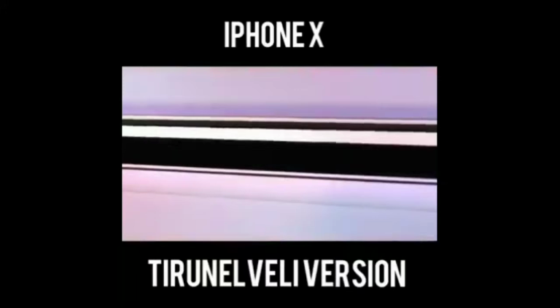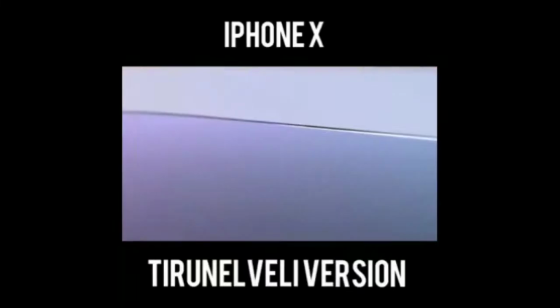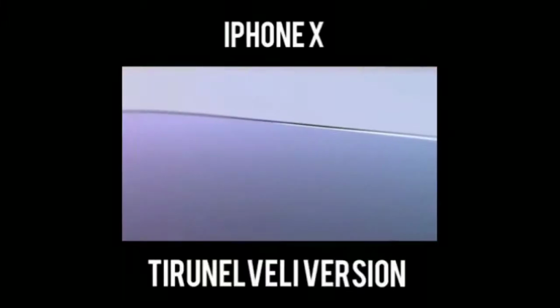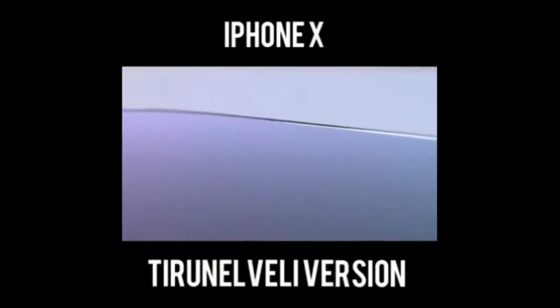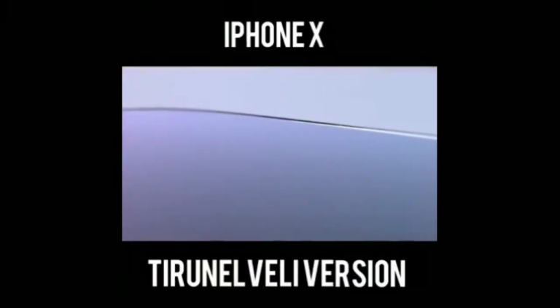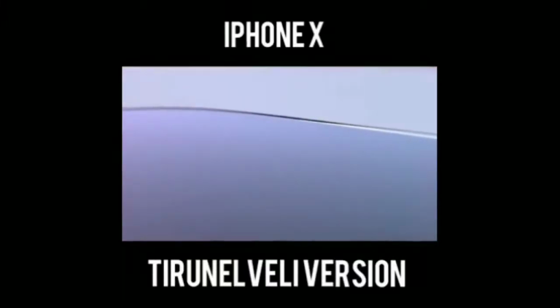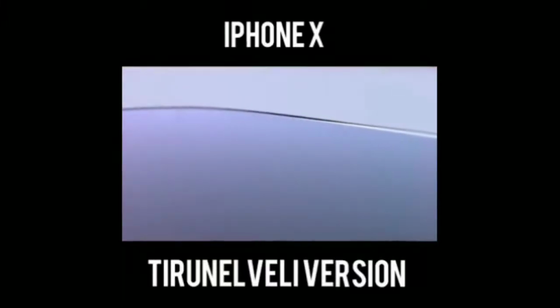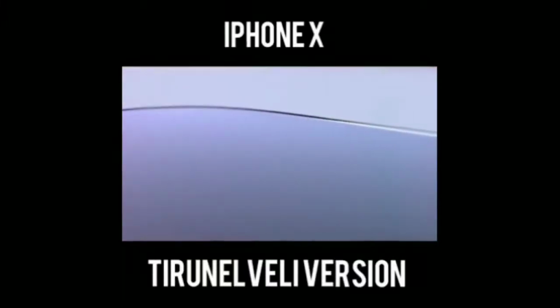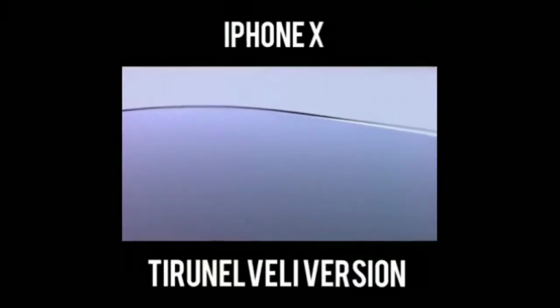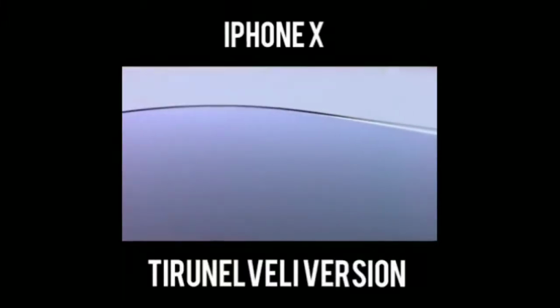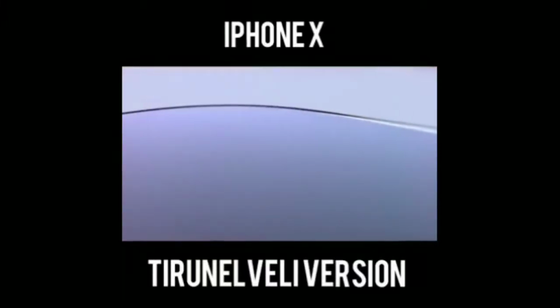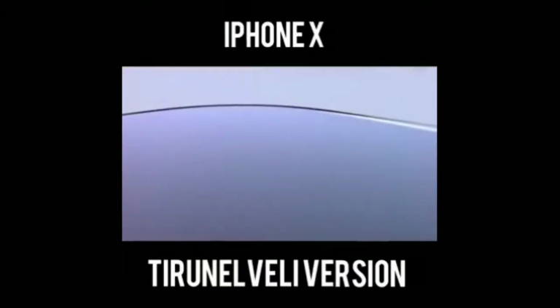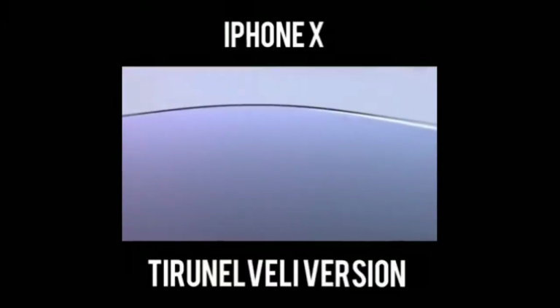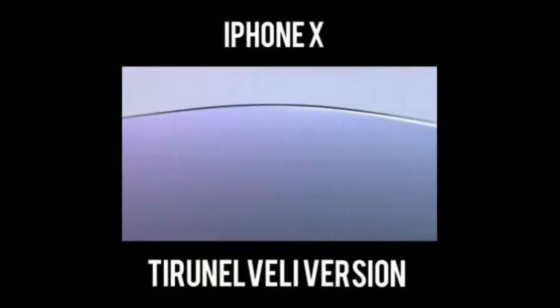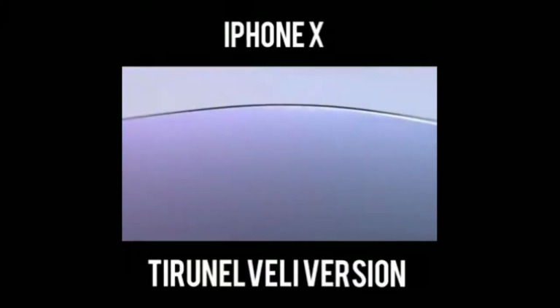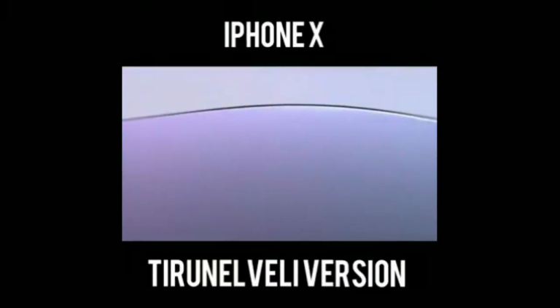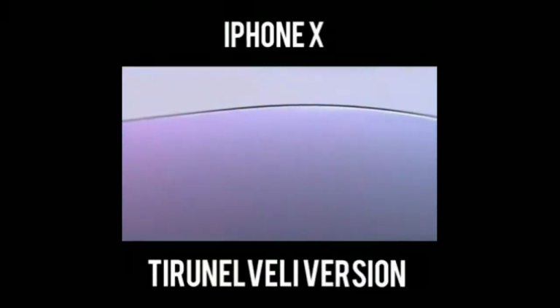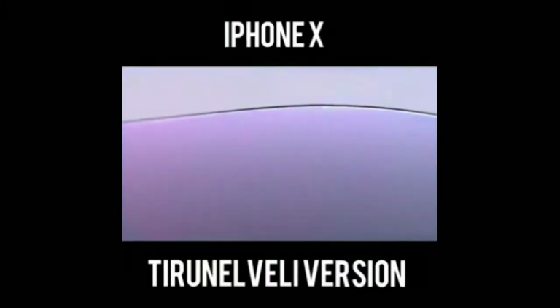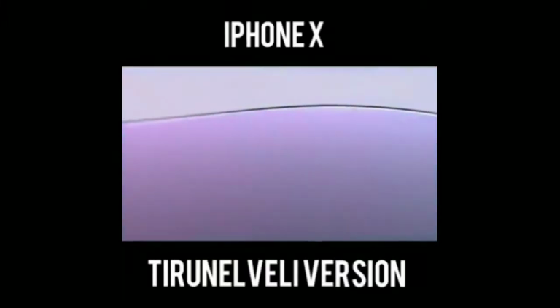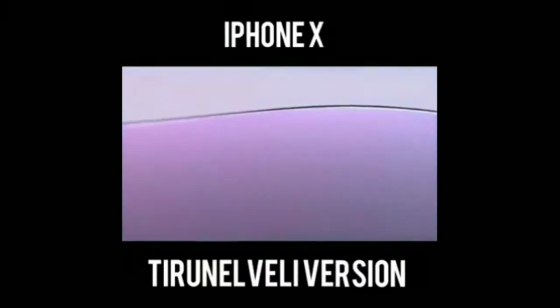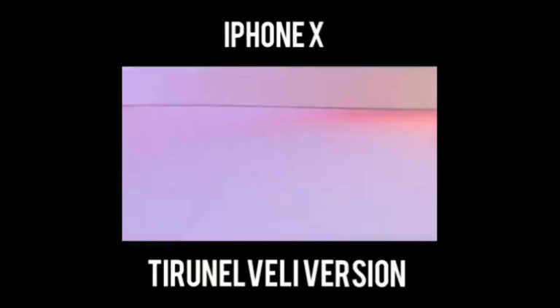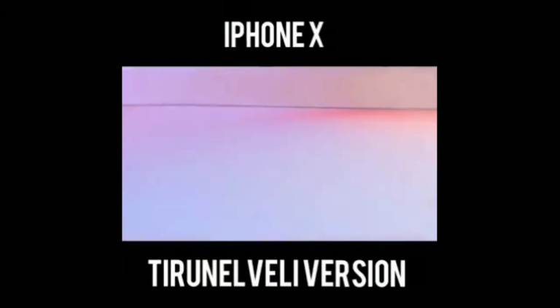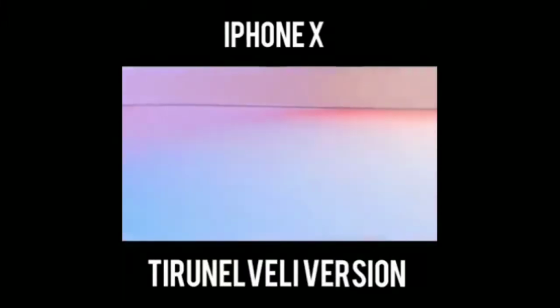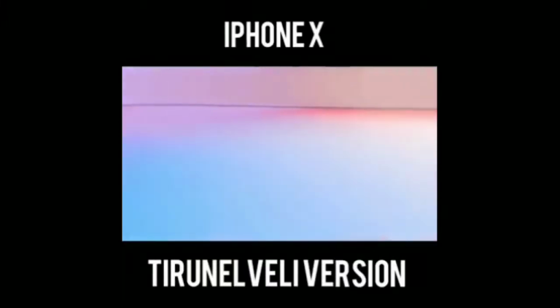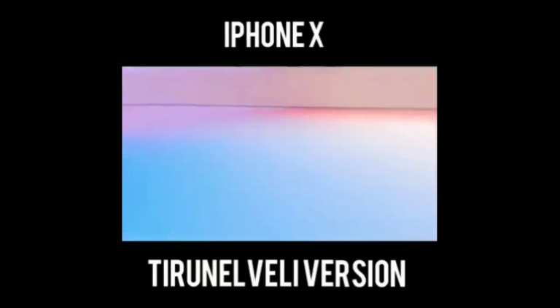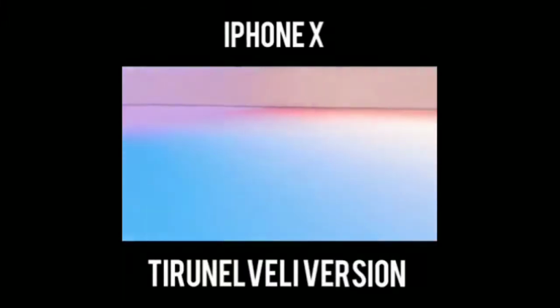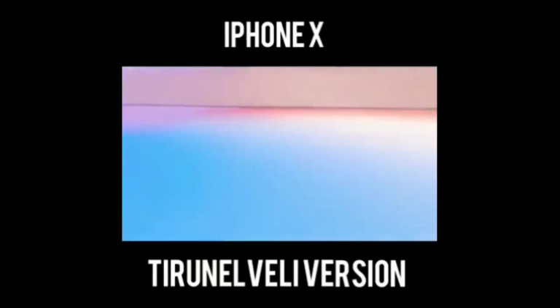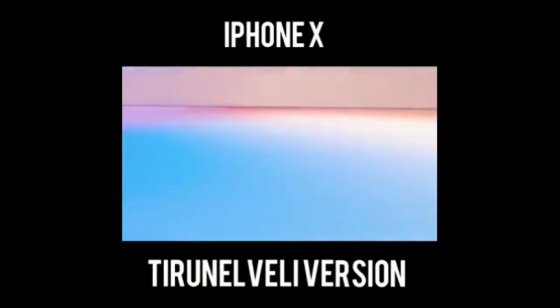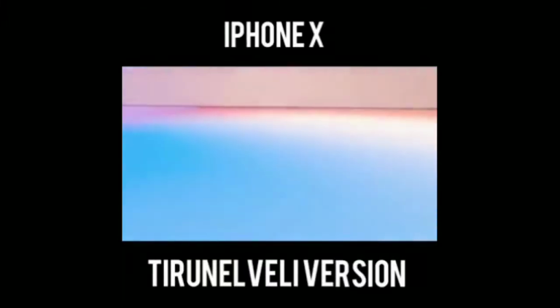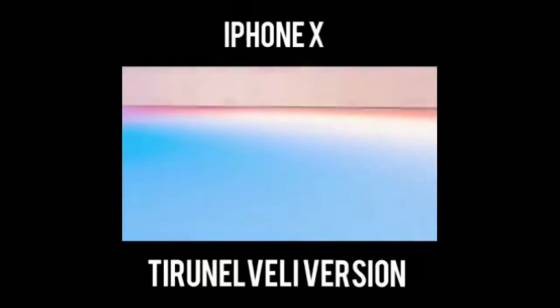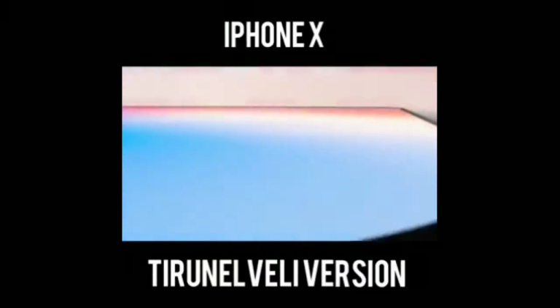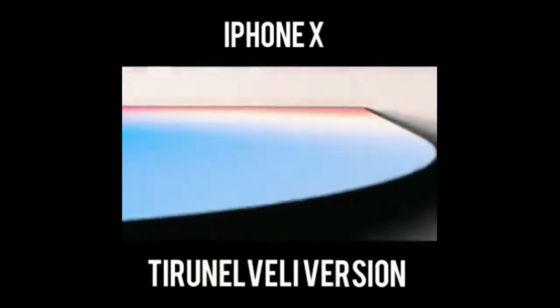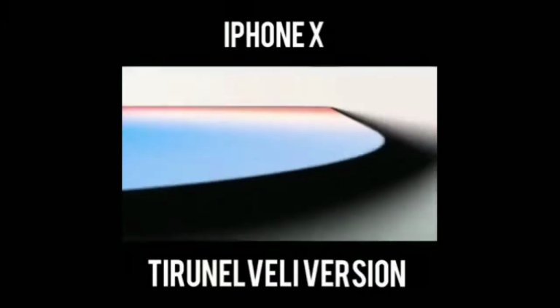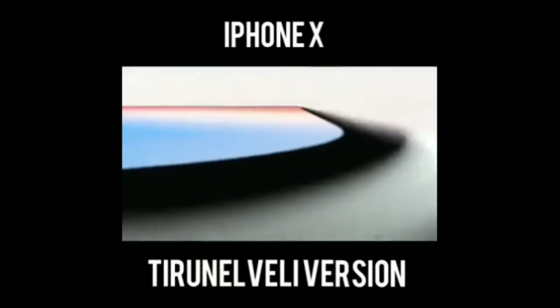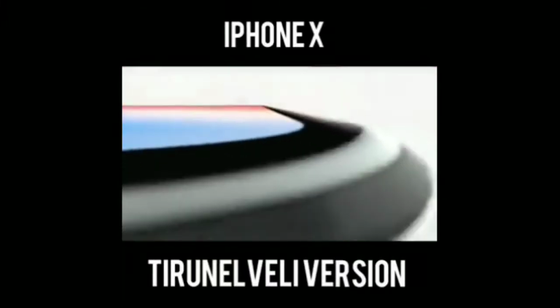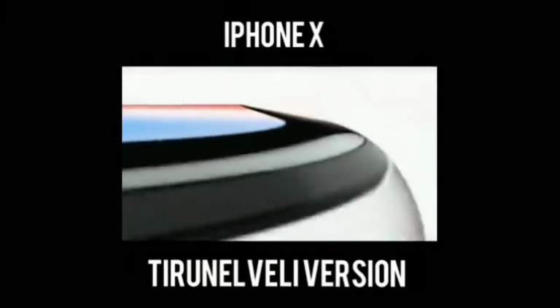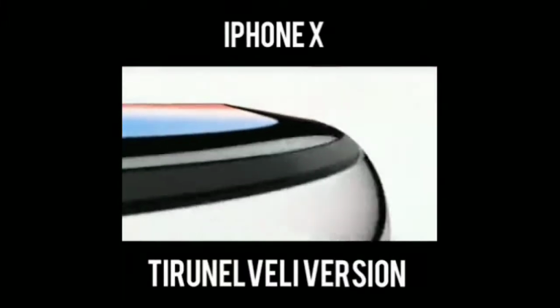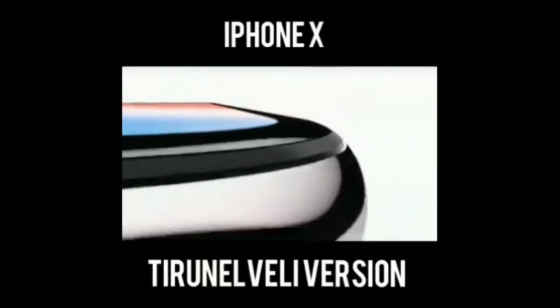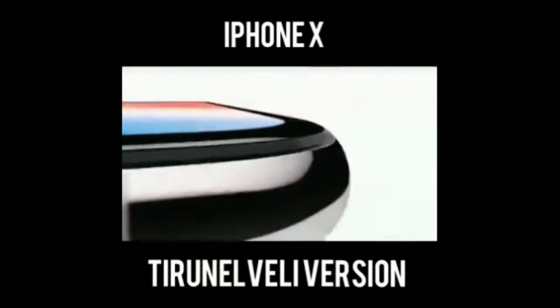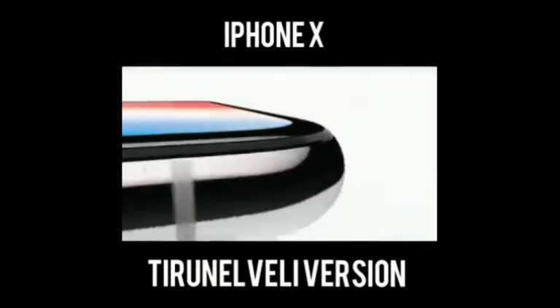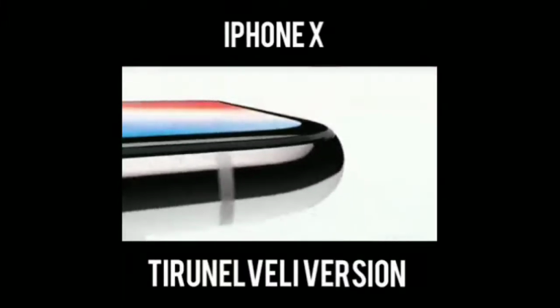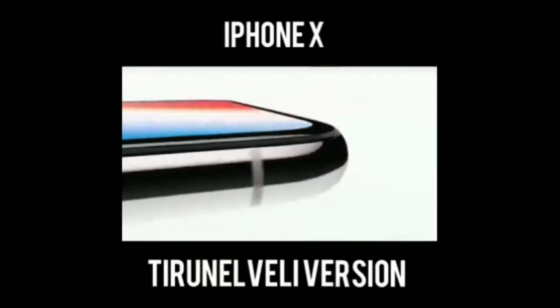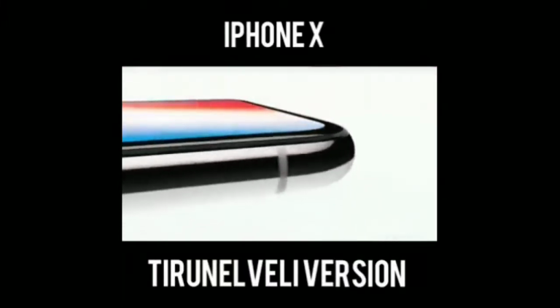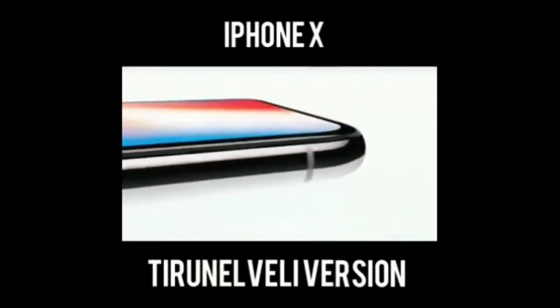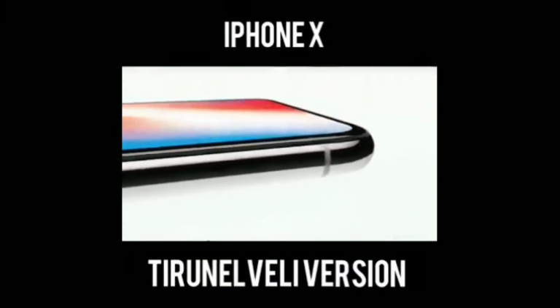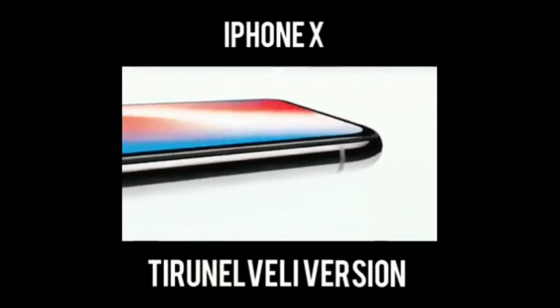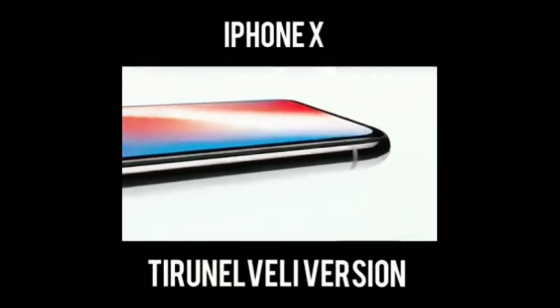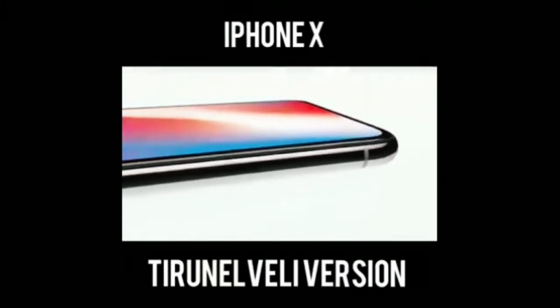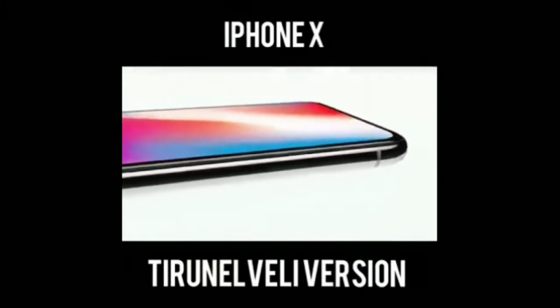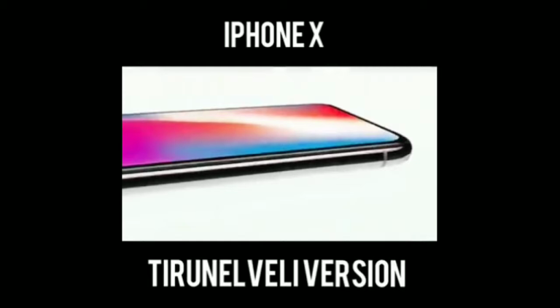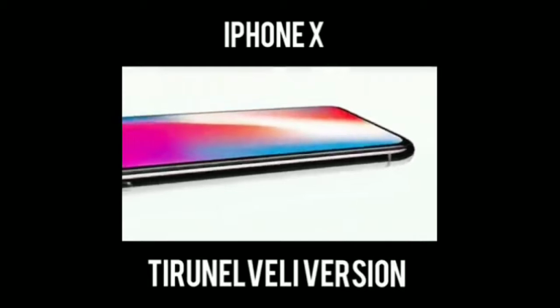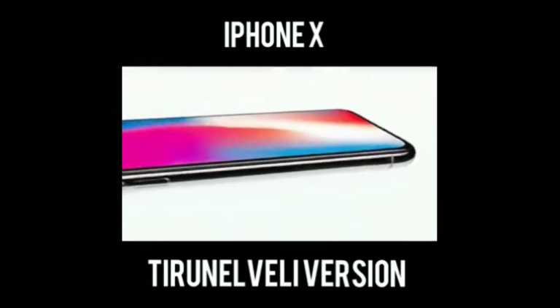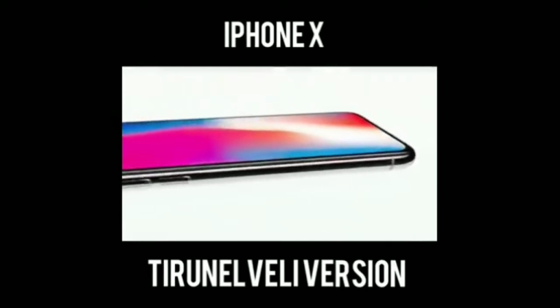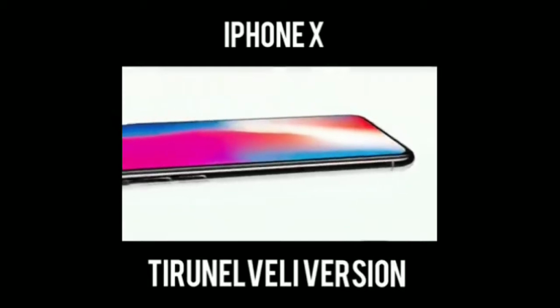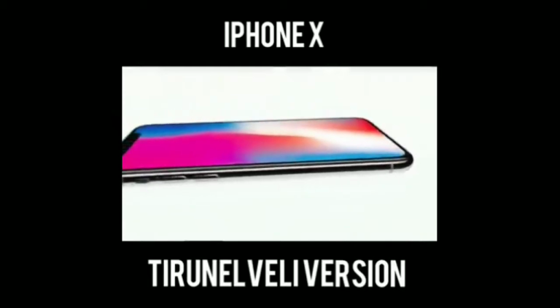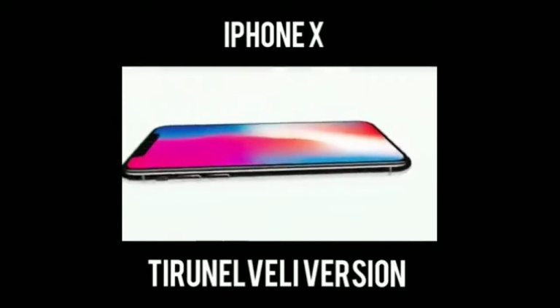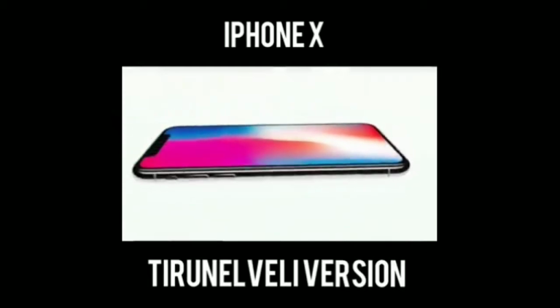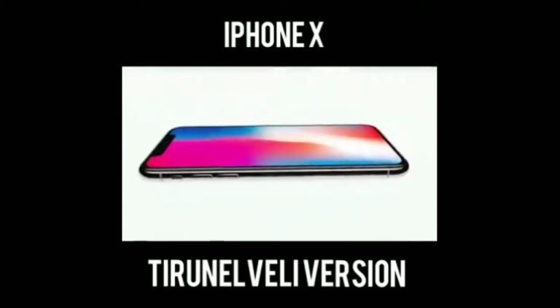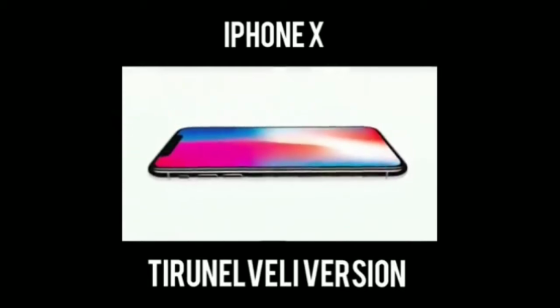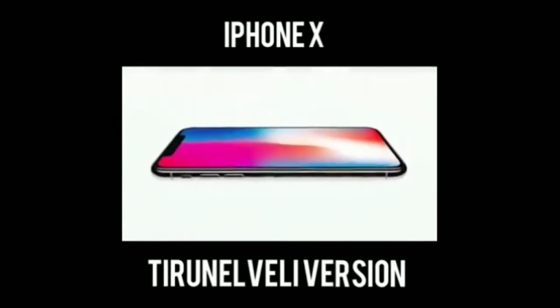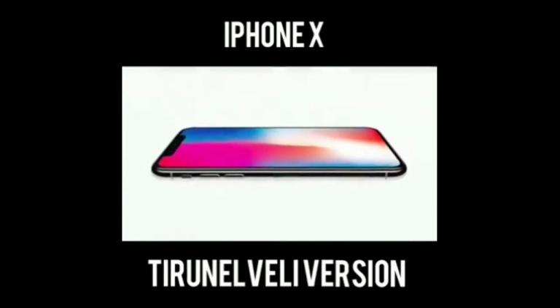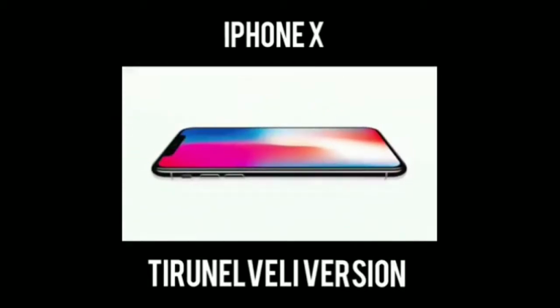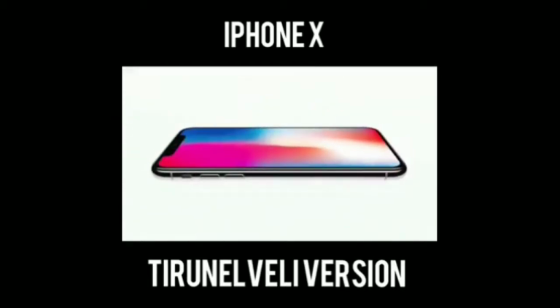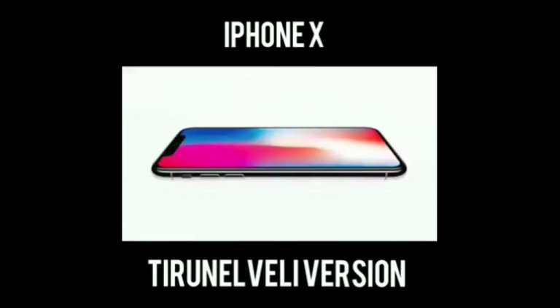It's called iPhone 10. Even every iPhone X — the X is pronounced with a ROM and the letter 10.